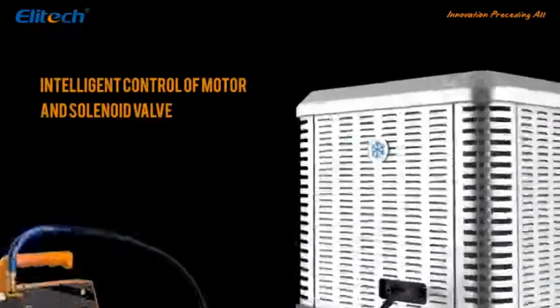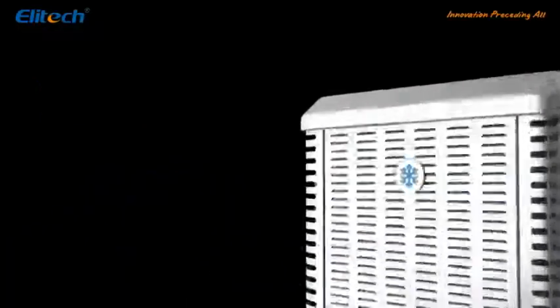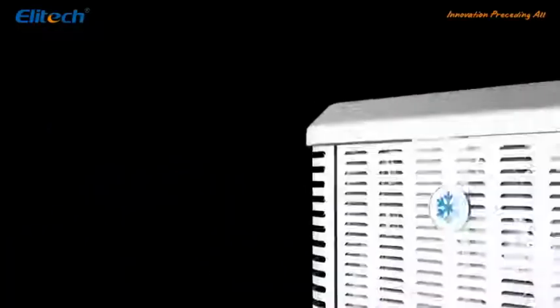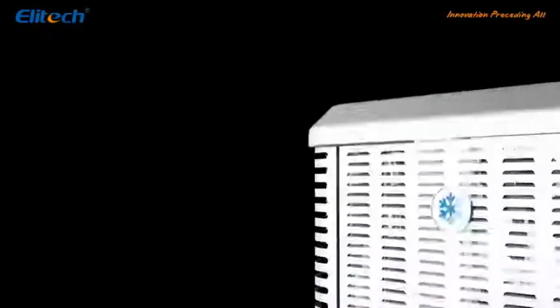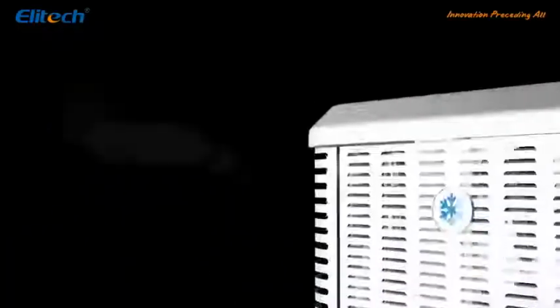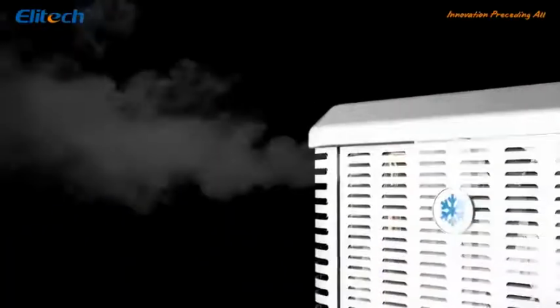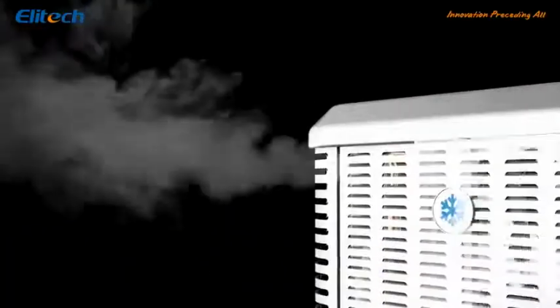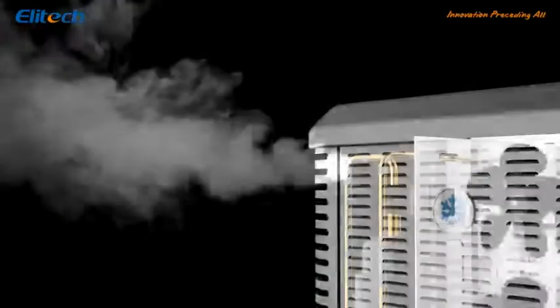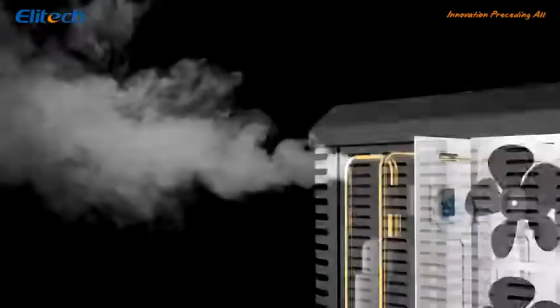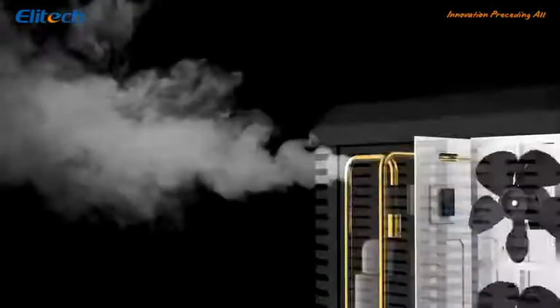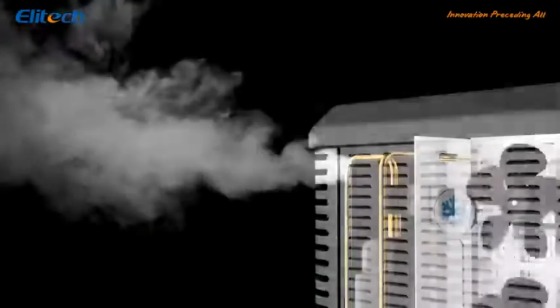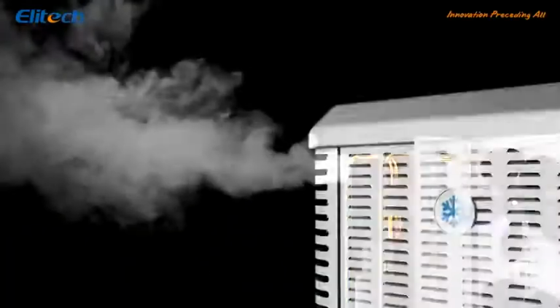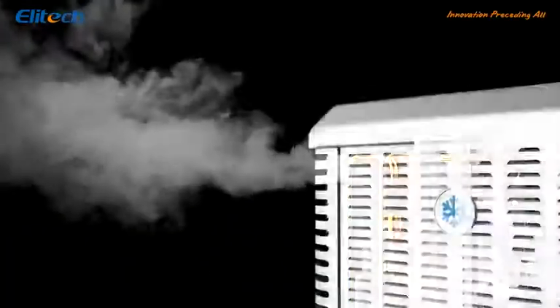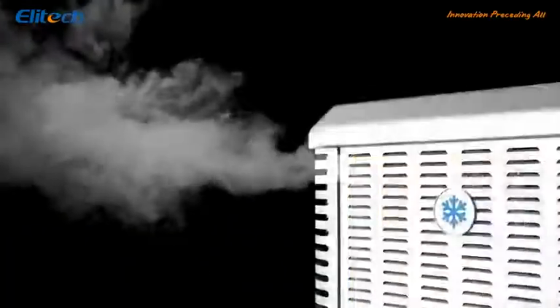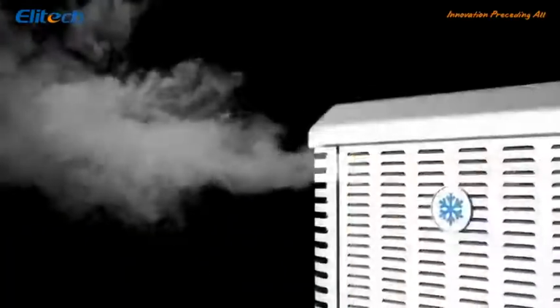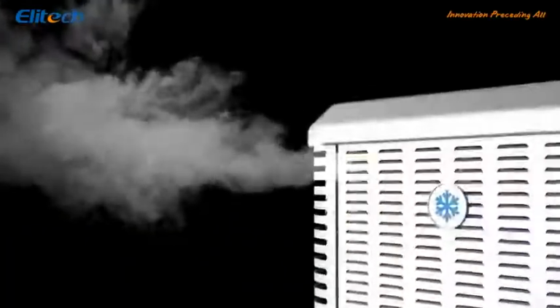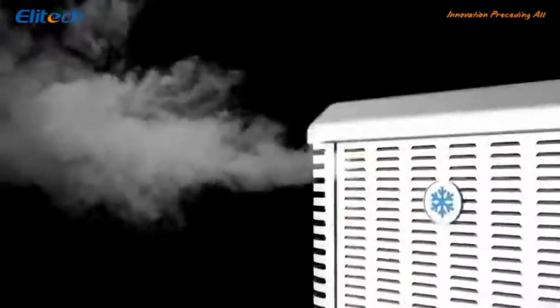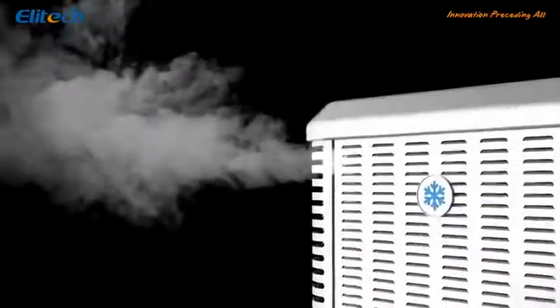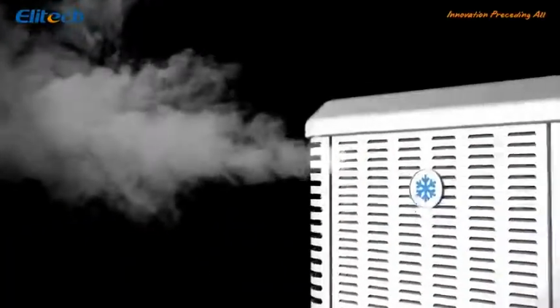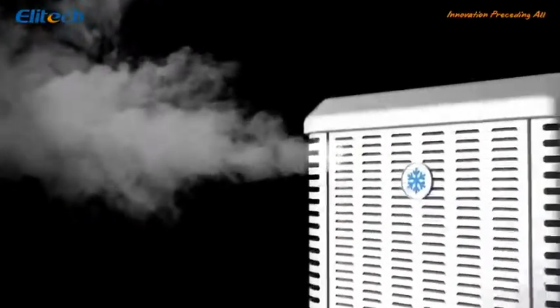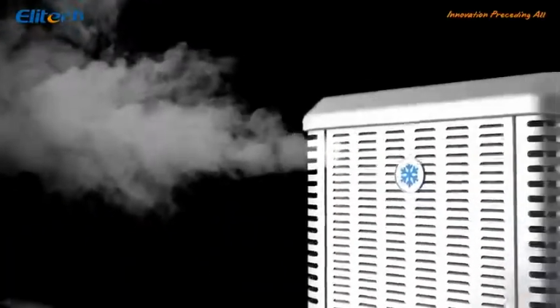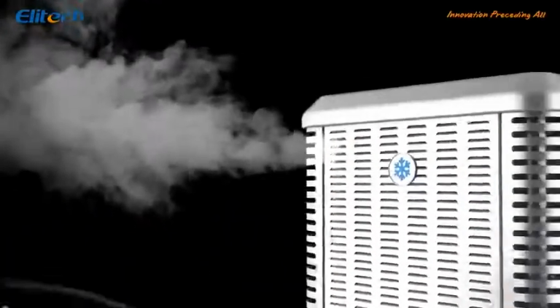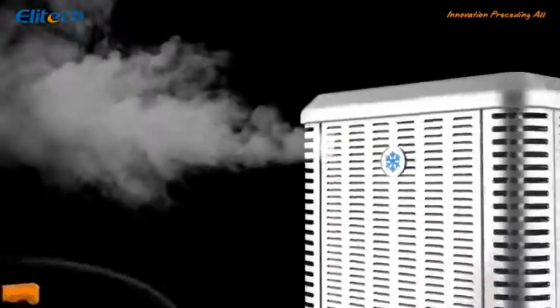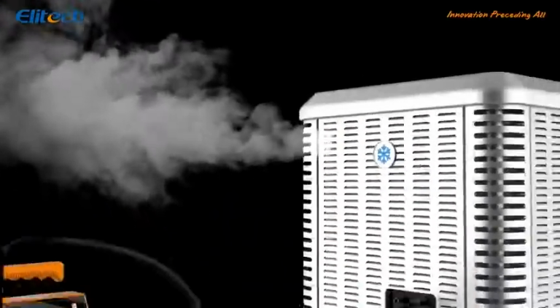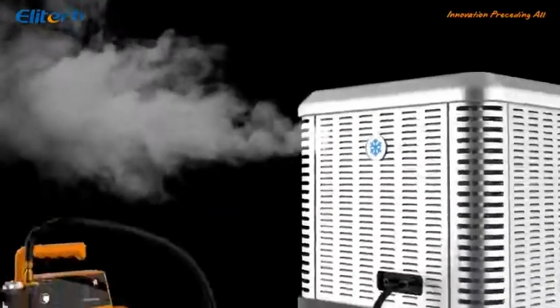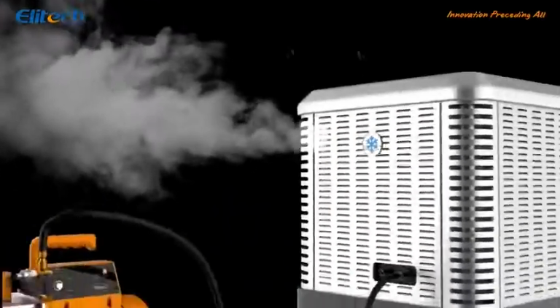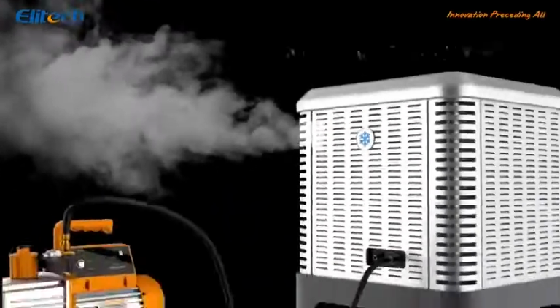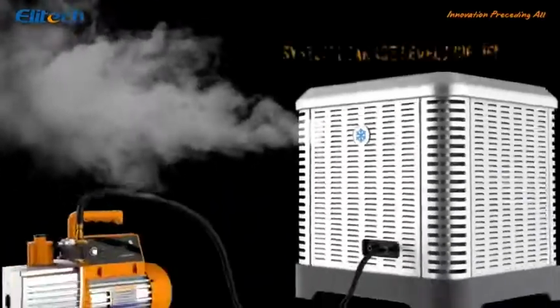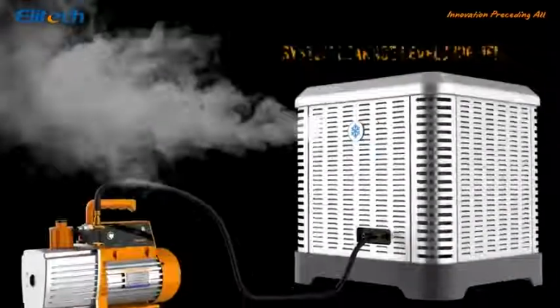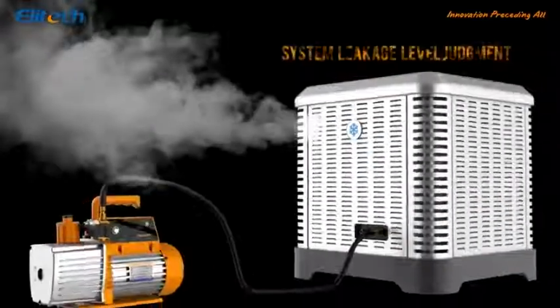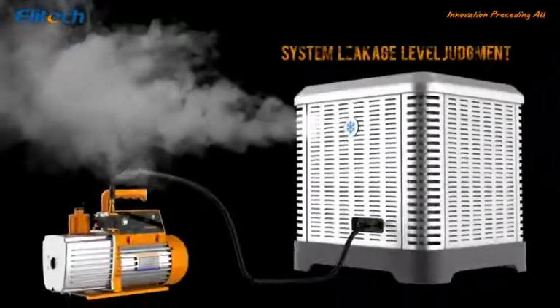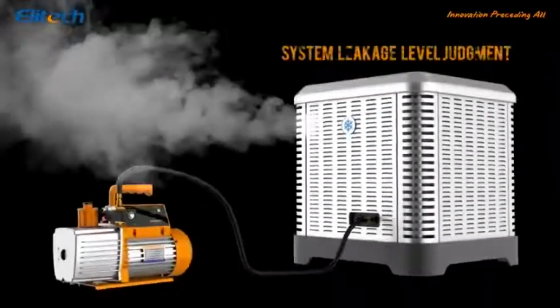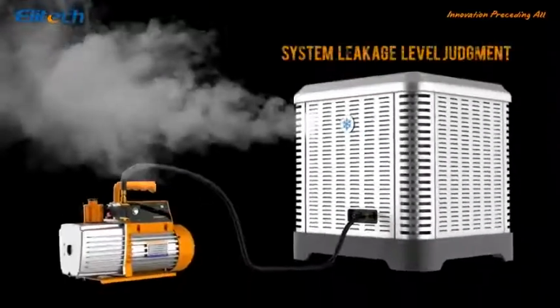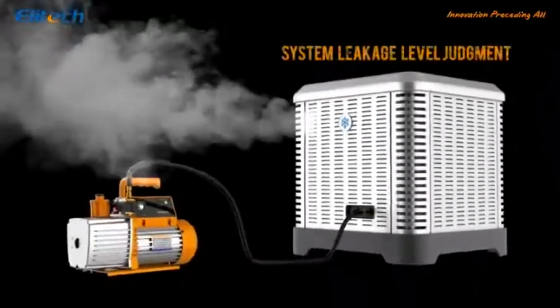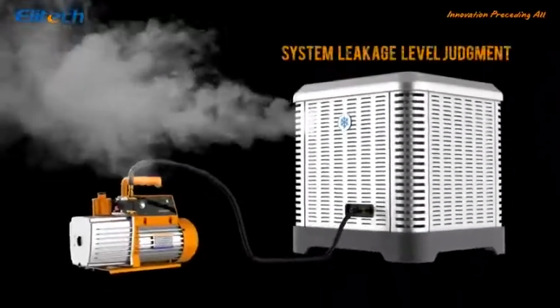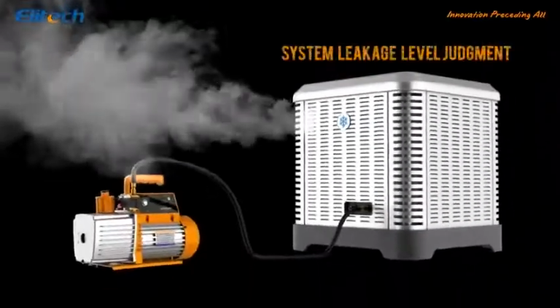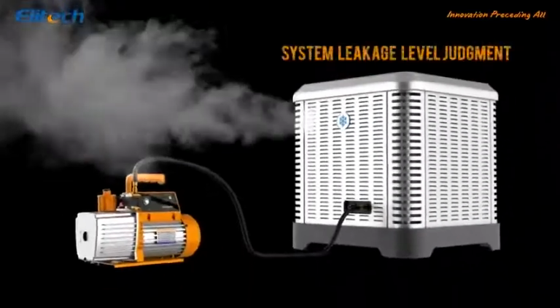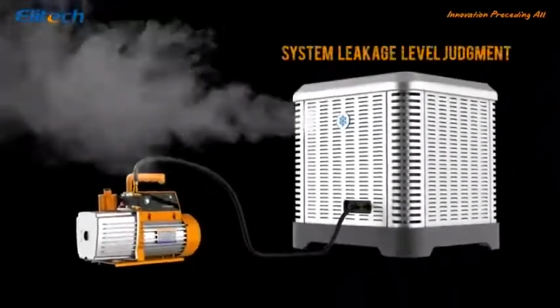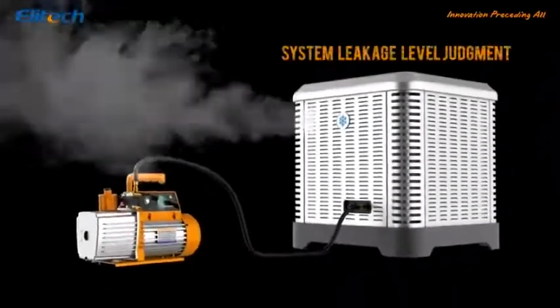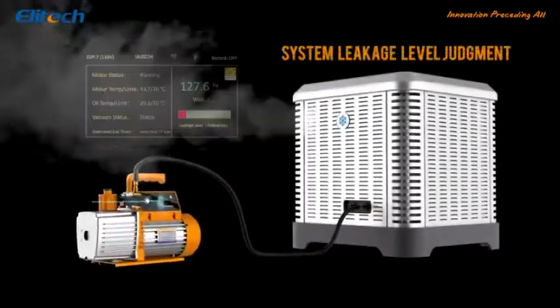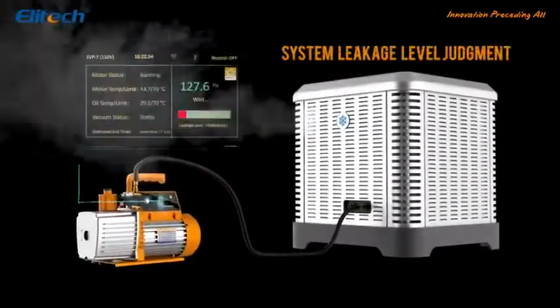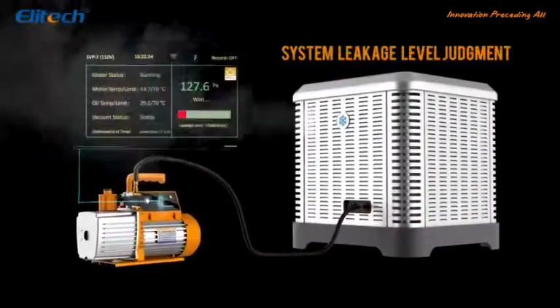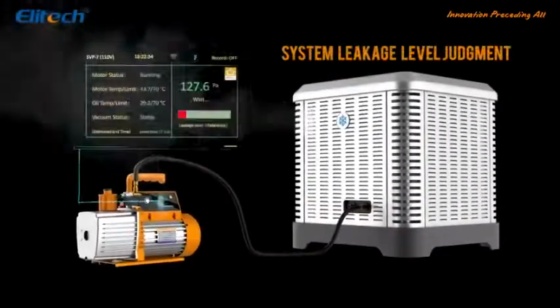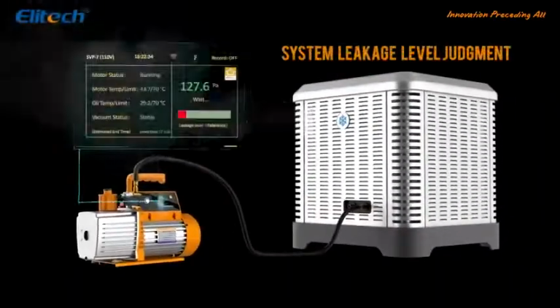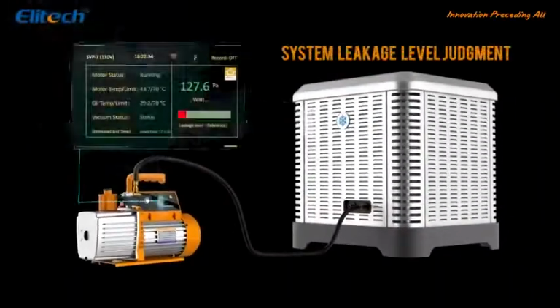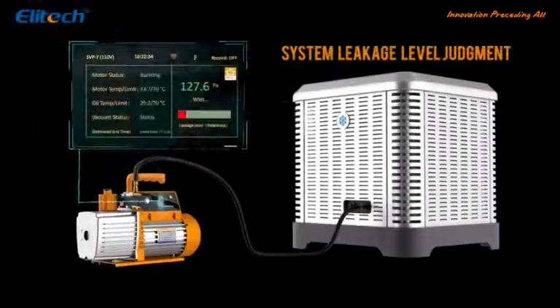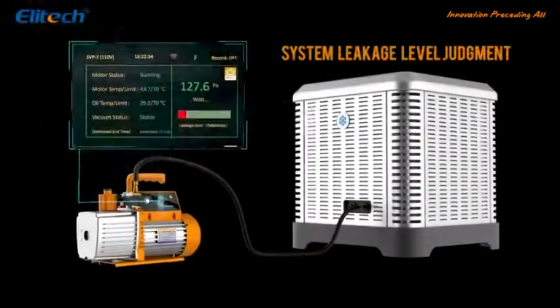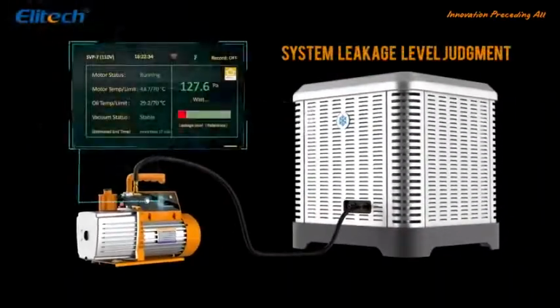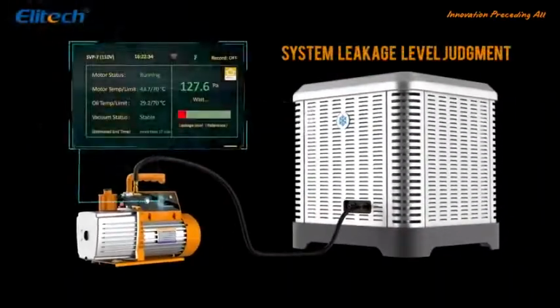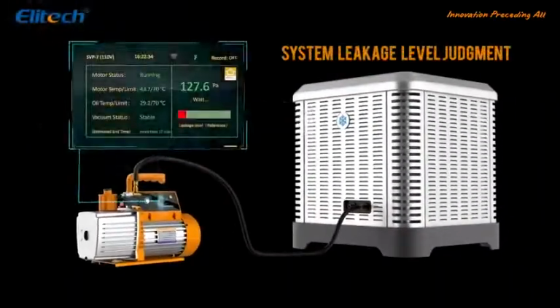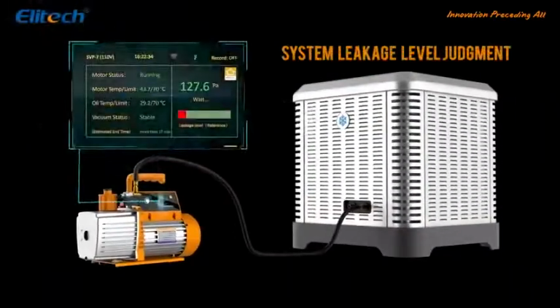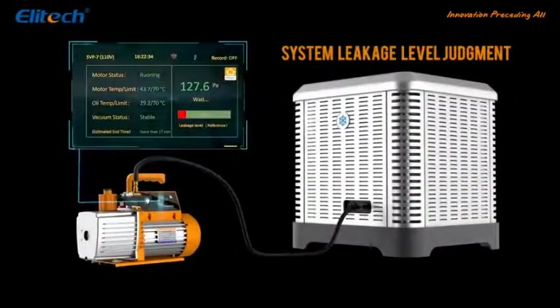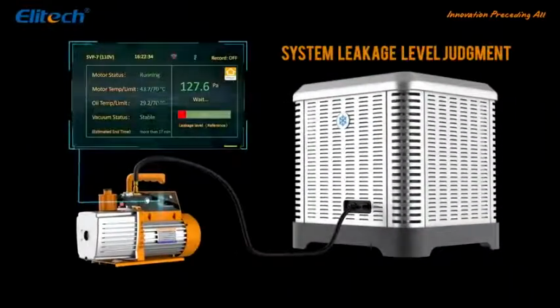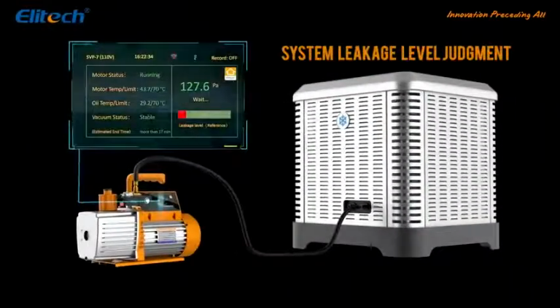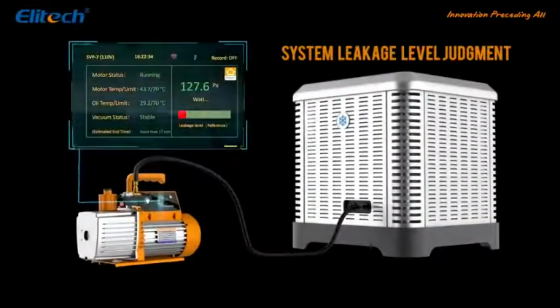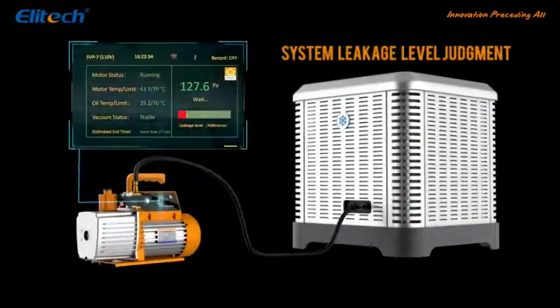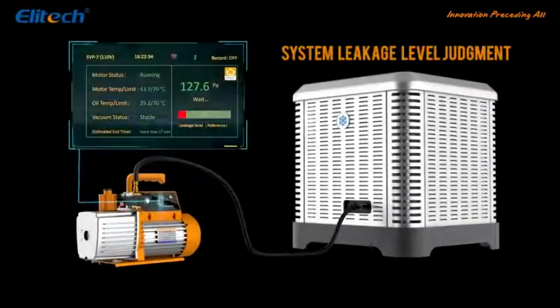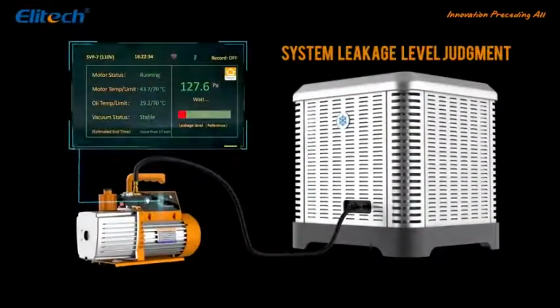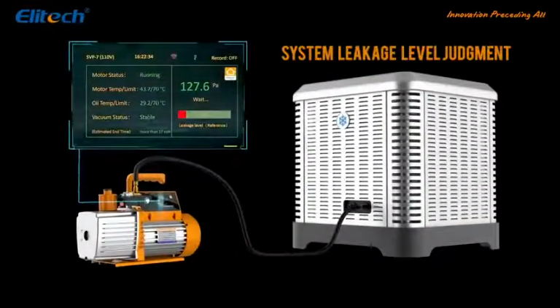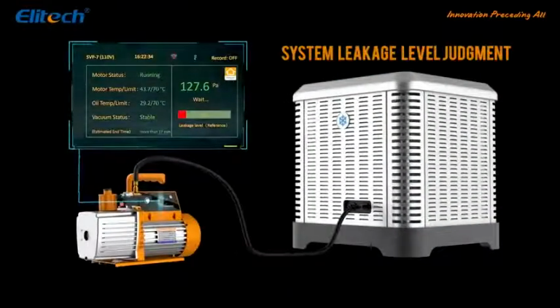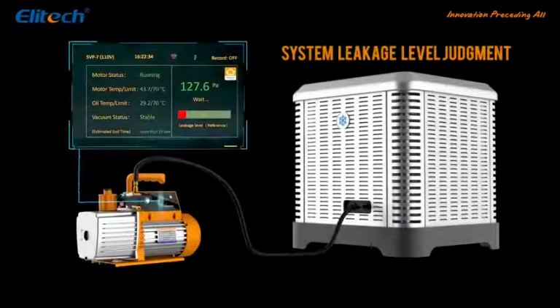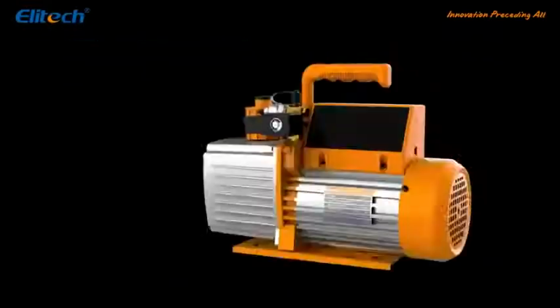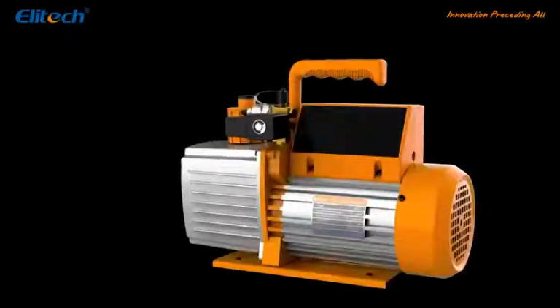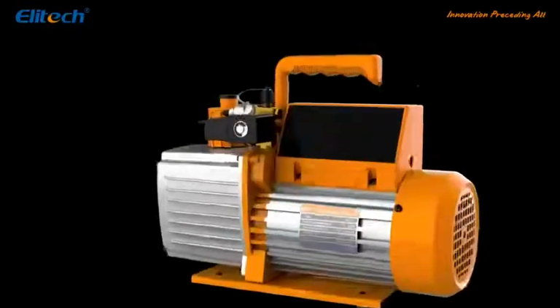Feature 1: Leakage Detection System. Collects real-time data and measures the leakage level from 0 to 100.